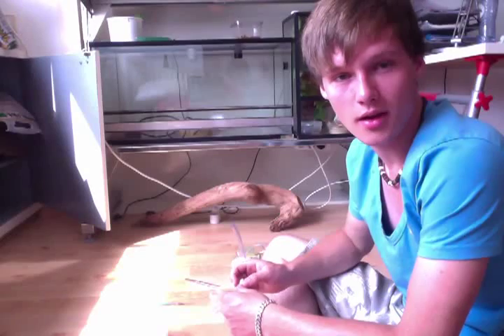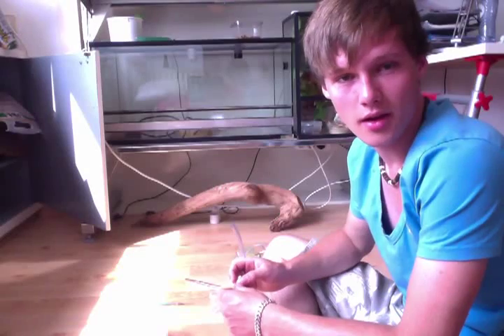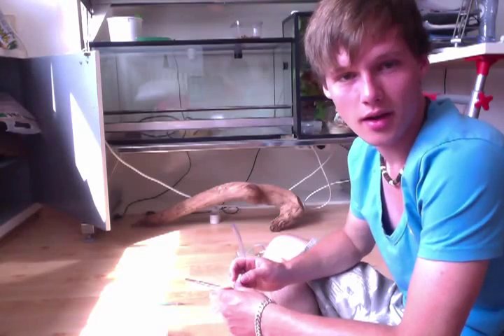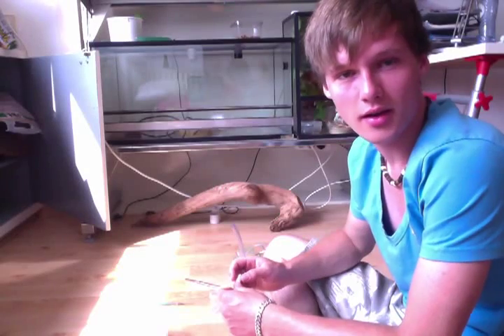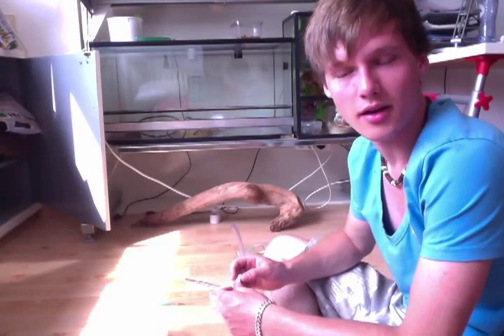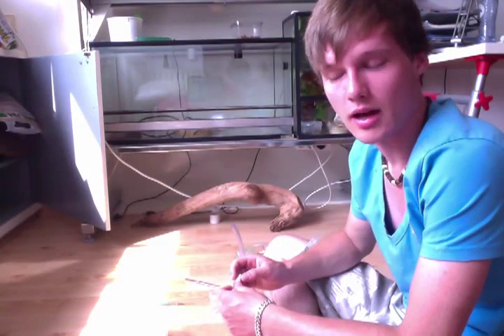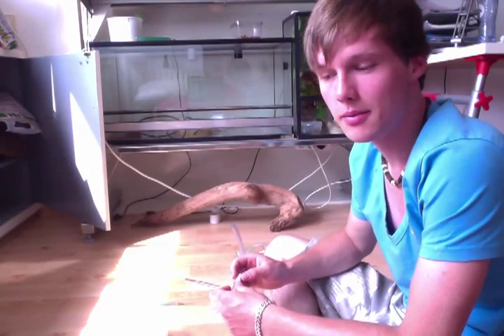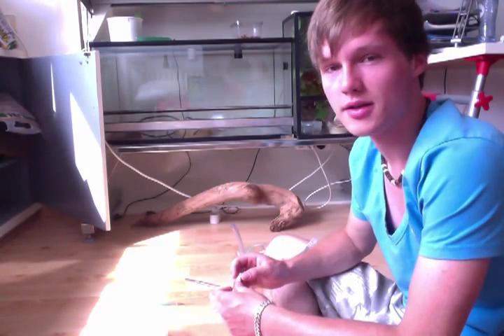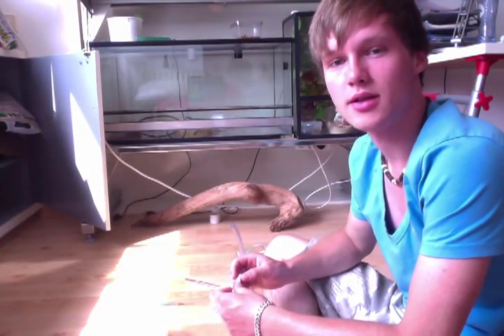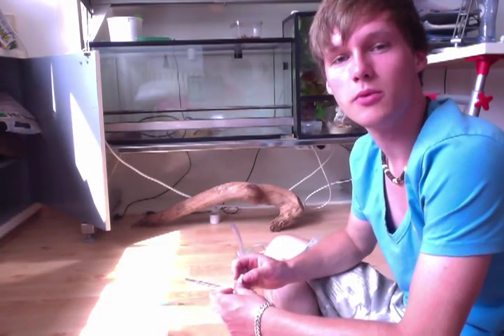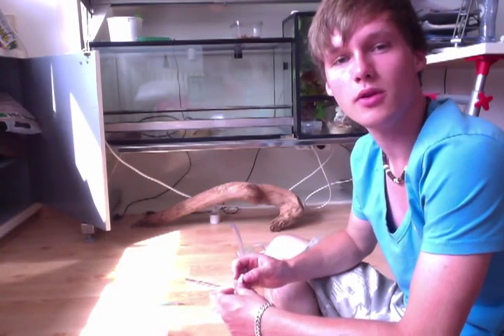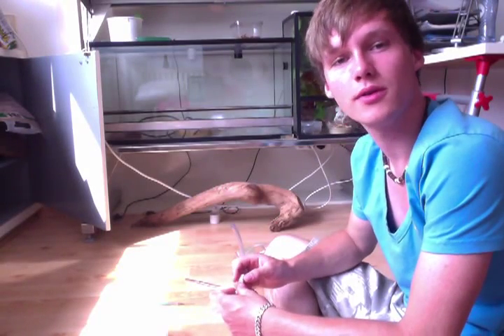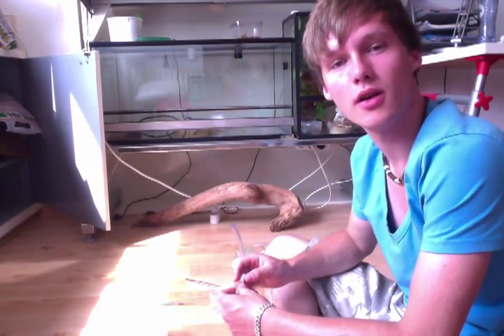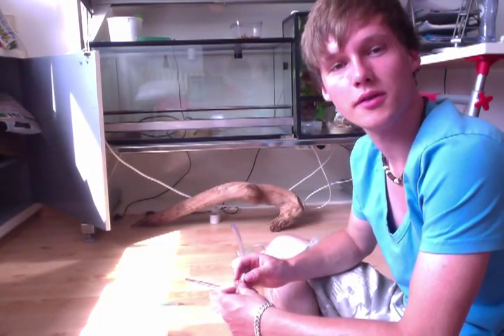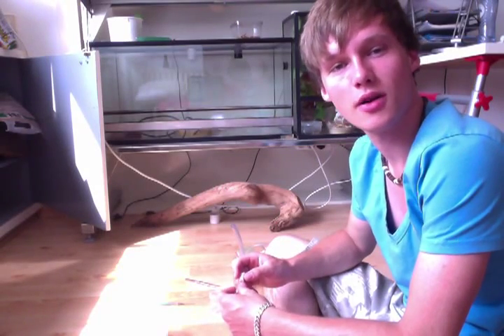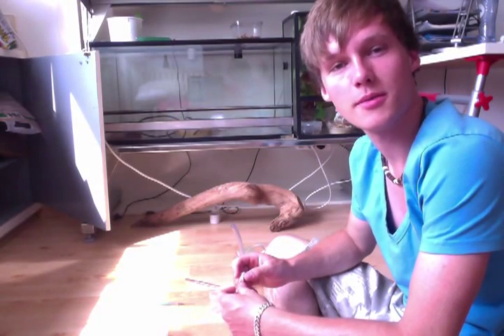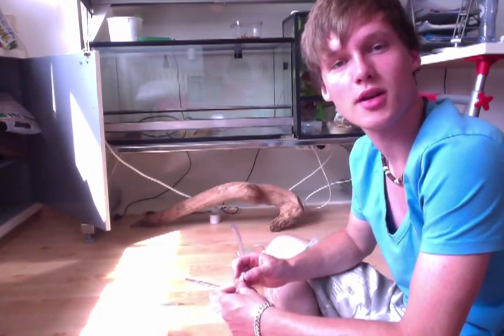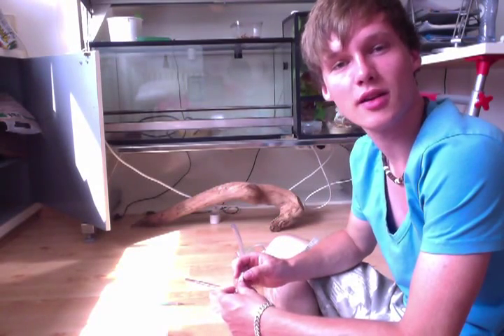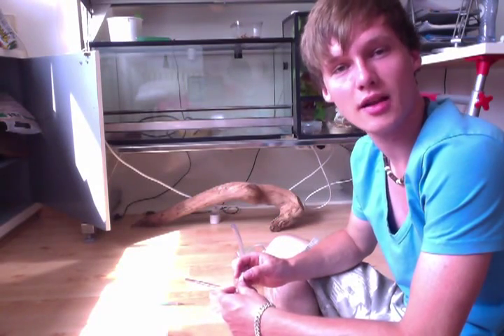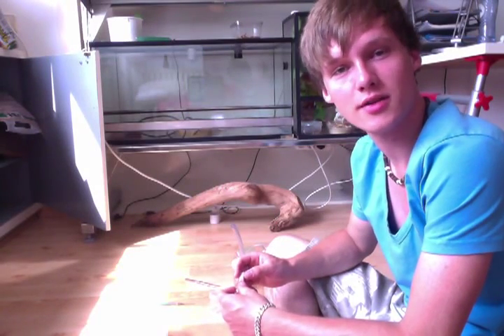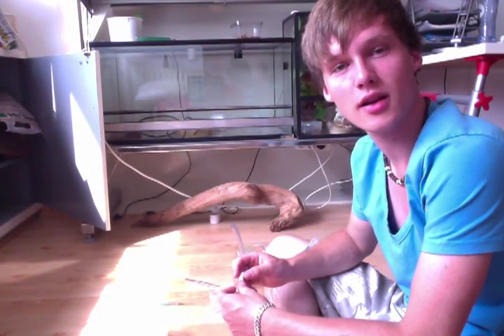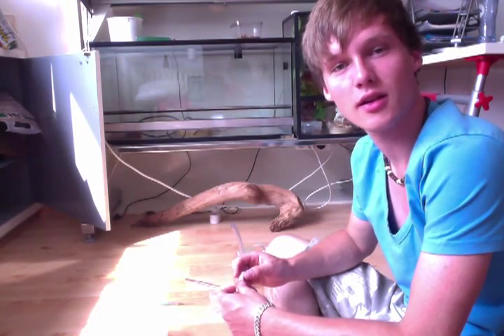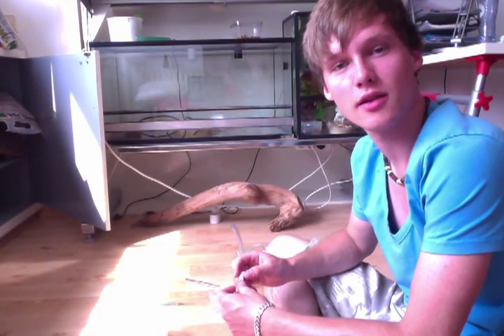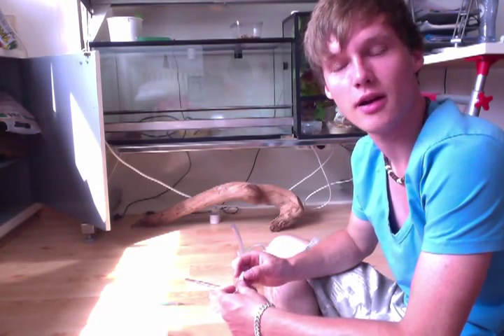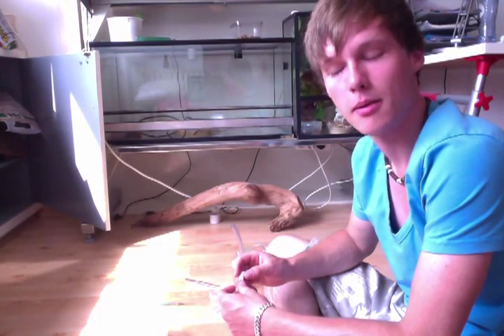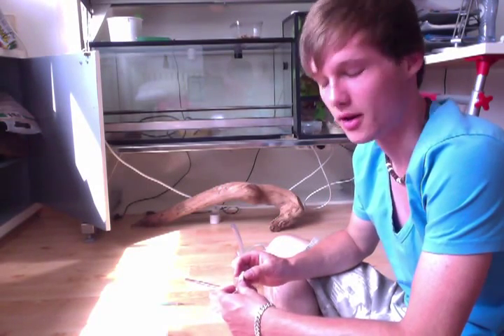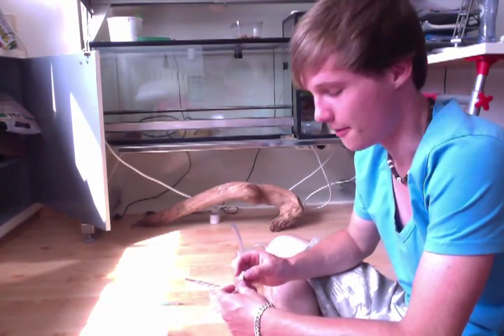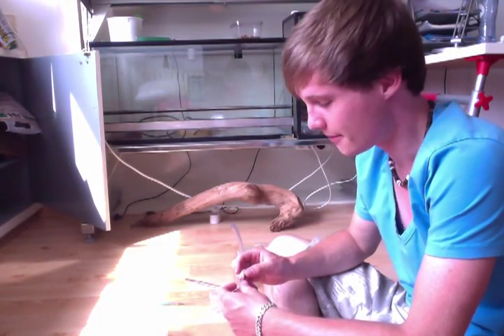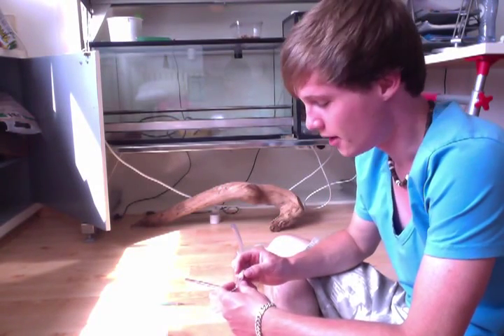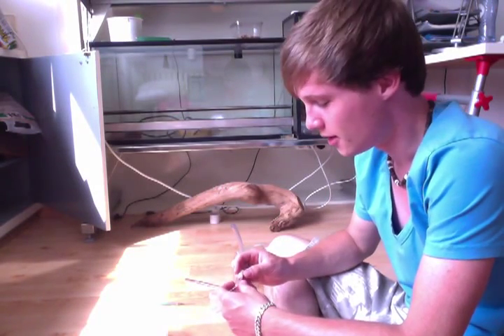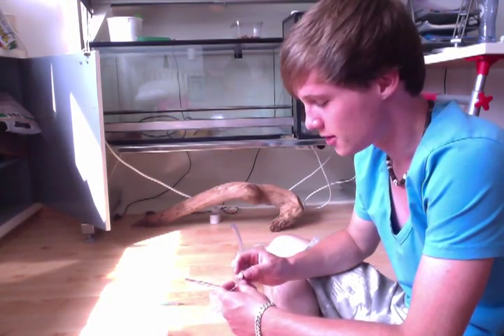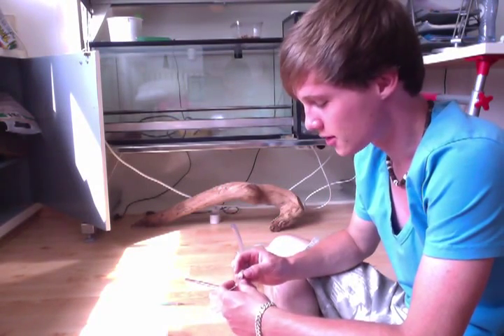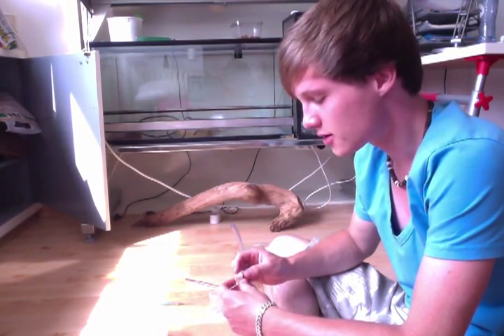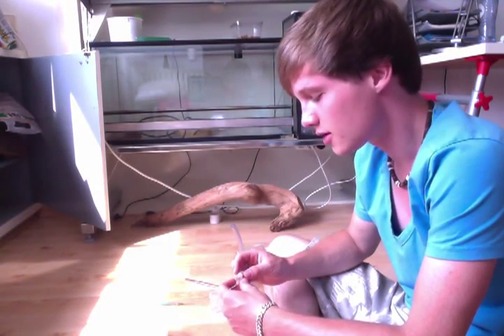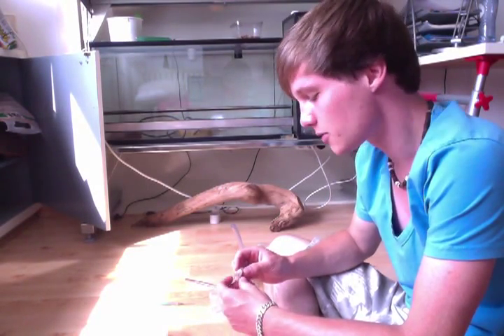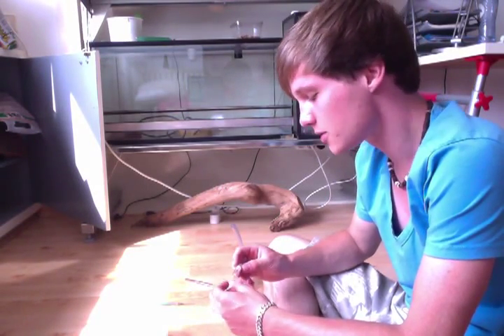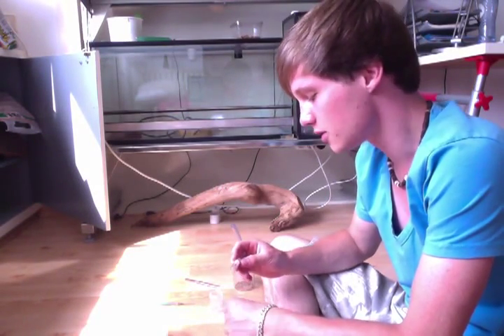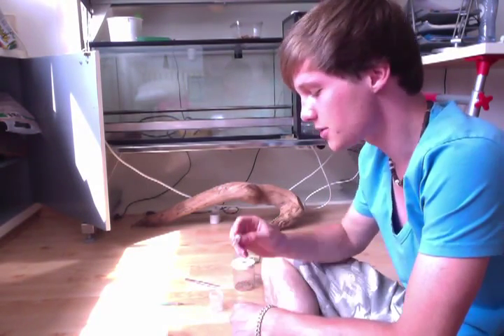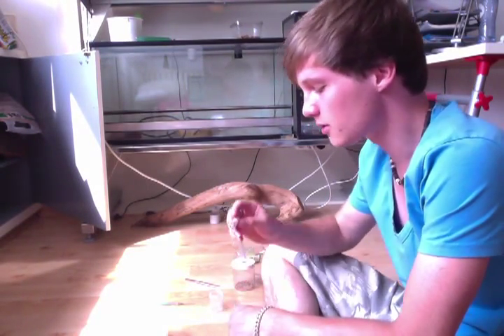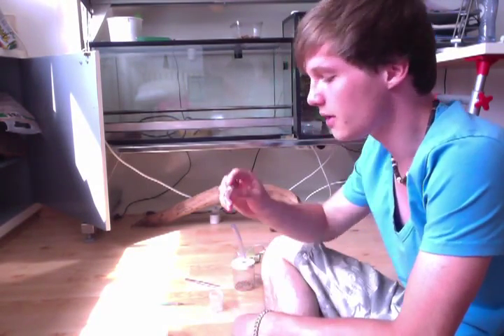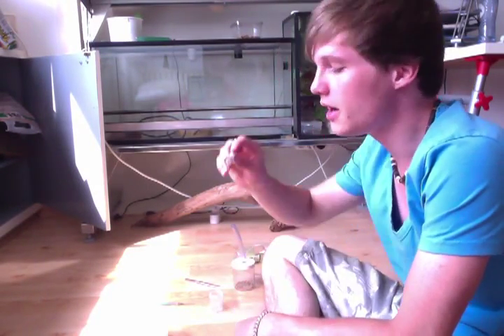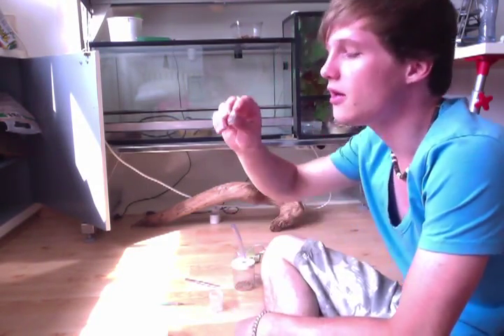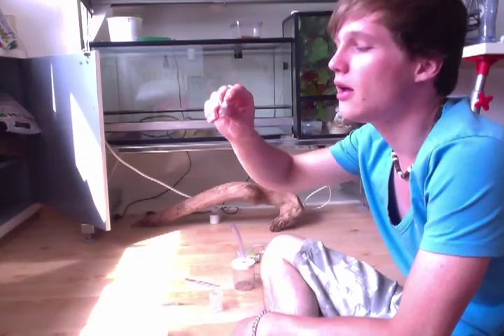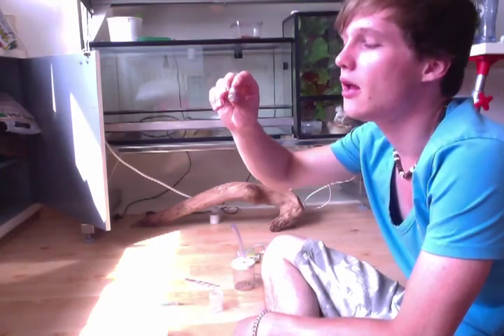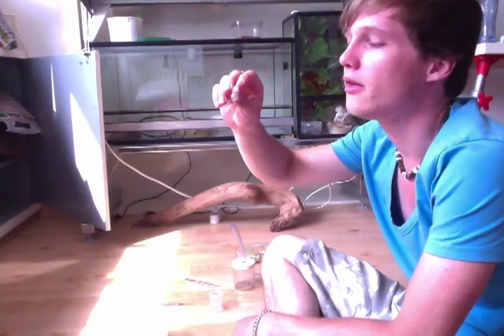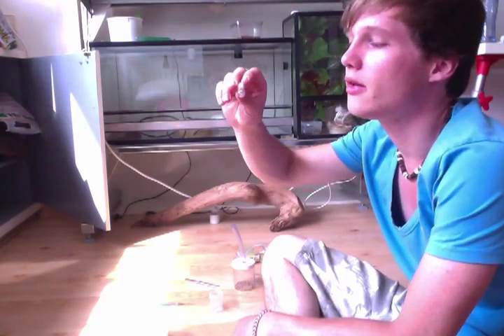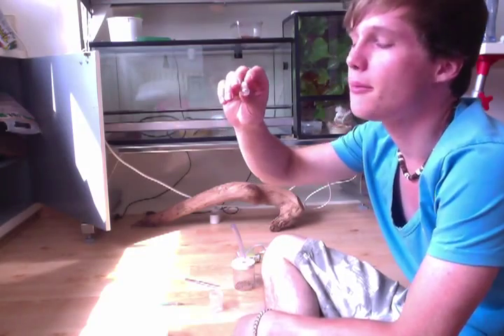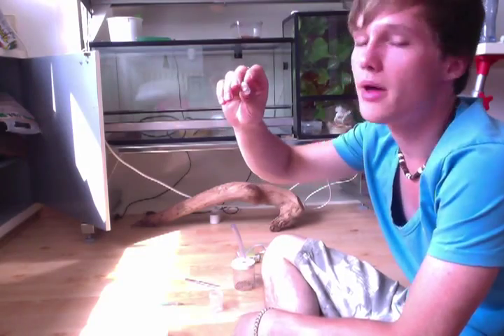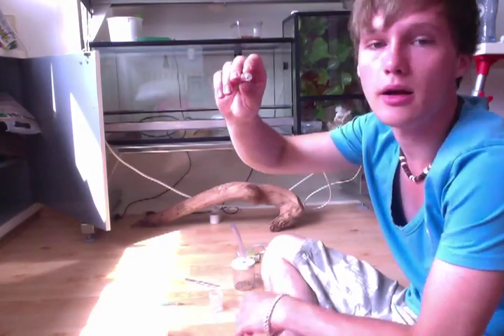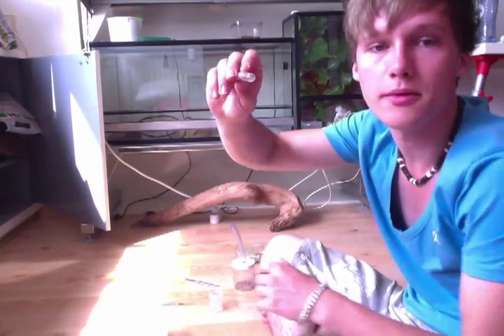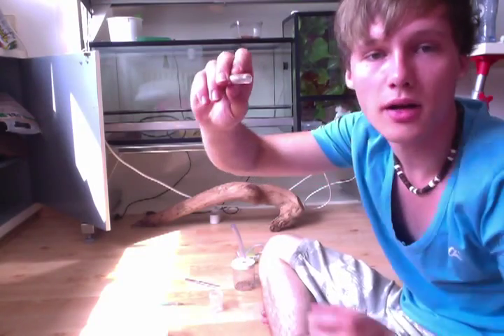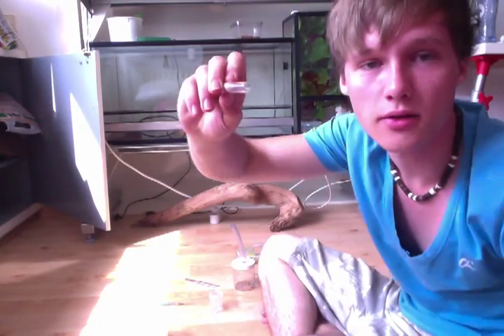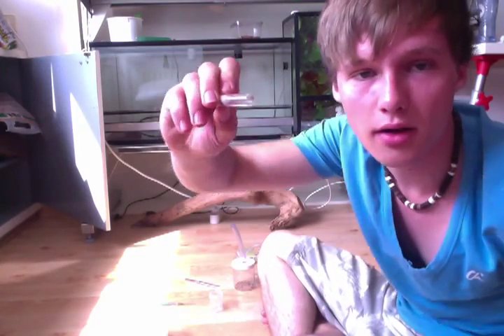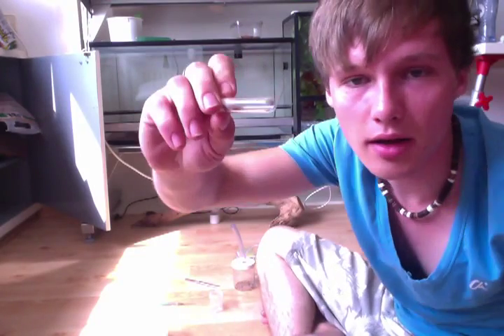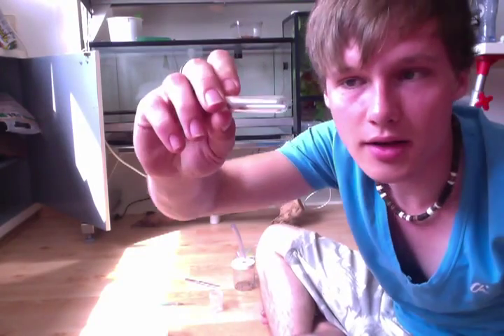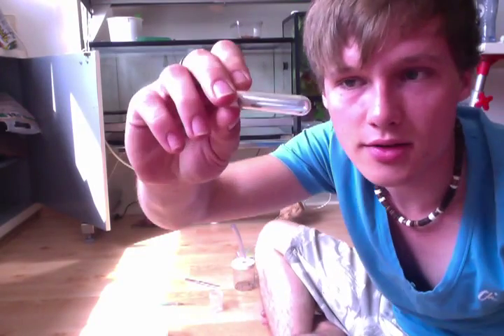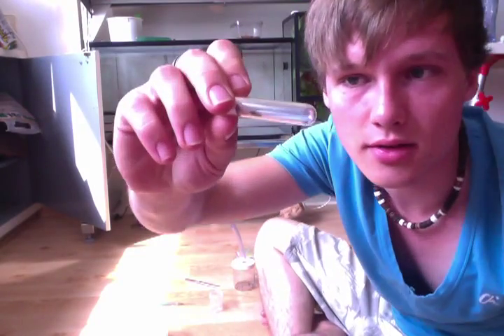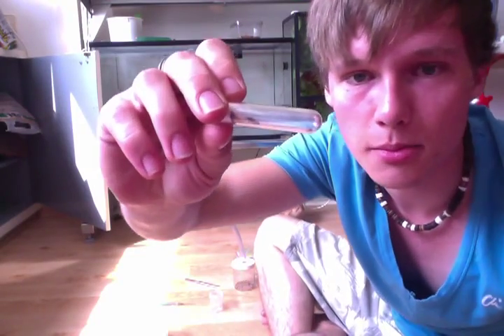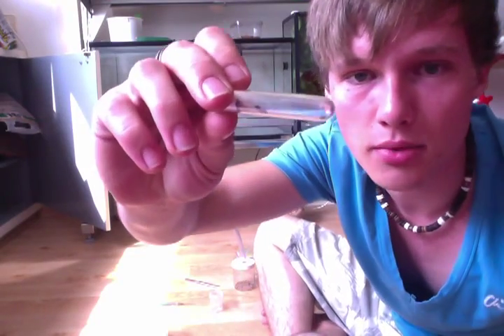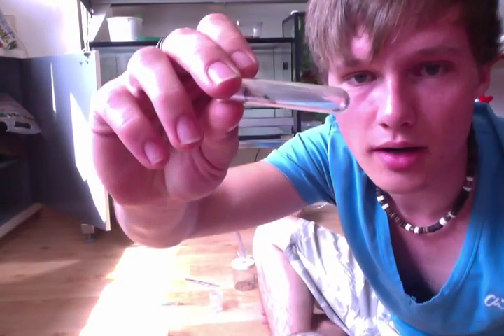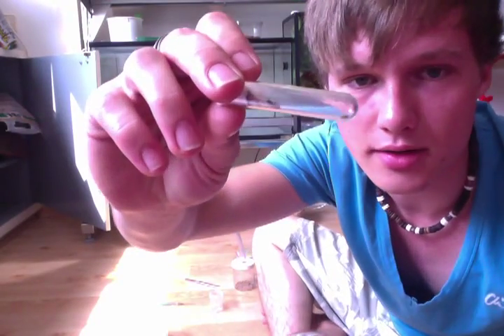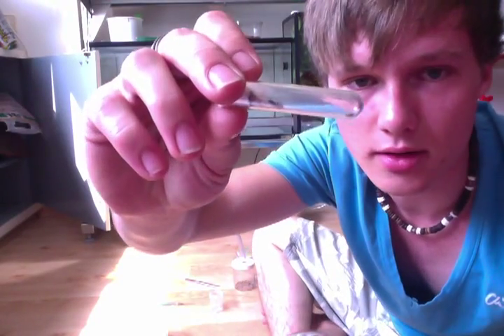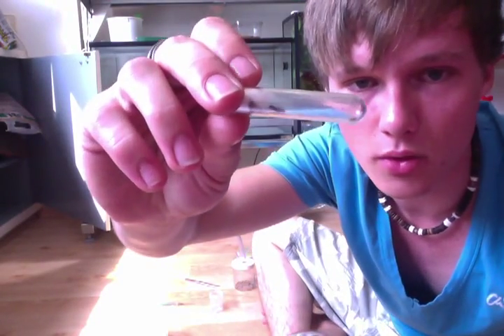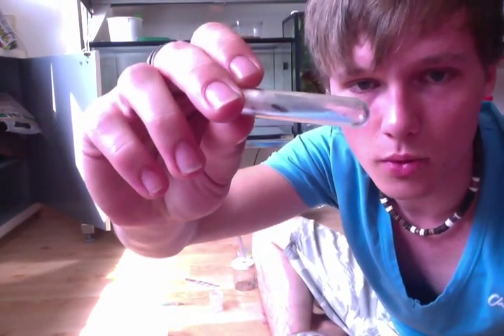Hi there, I'm Lex. I'm one of the ant farmers at Anne's Canada family. So yesterday there was a nuptial flight and I found a Lasius Umbratus queen.